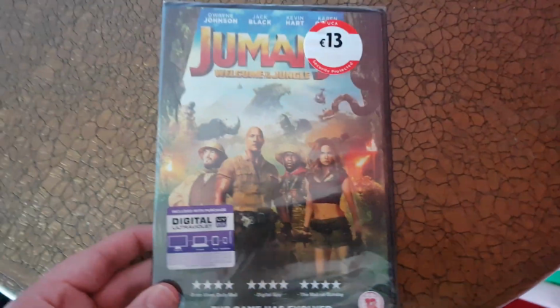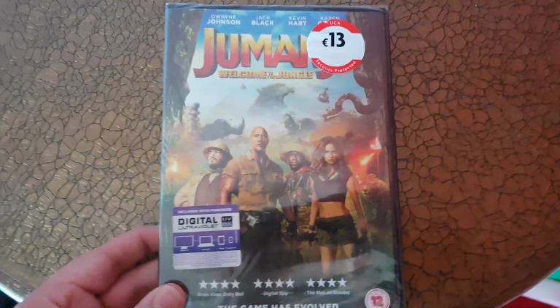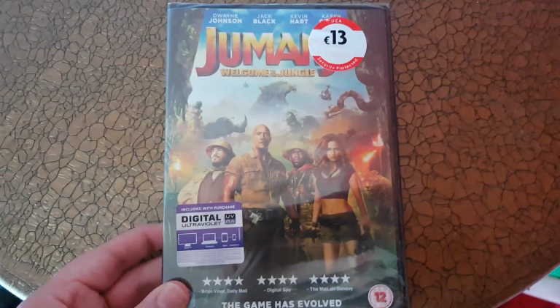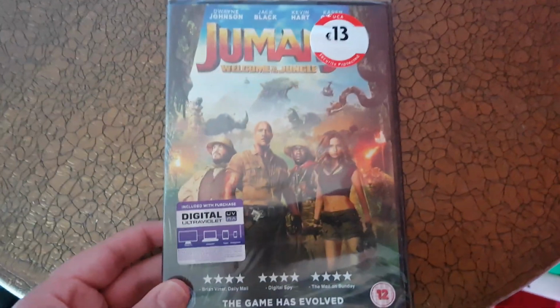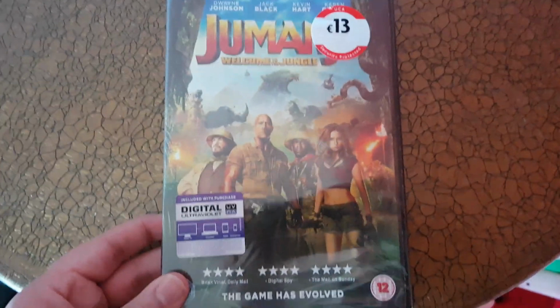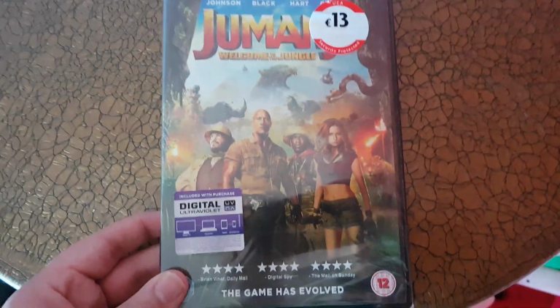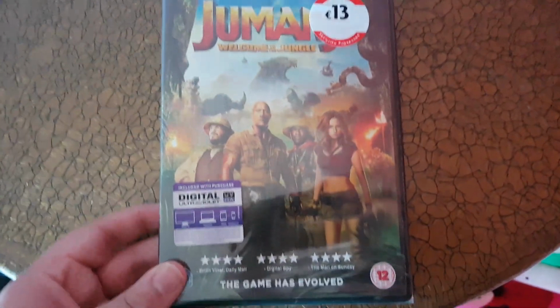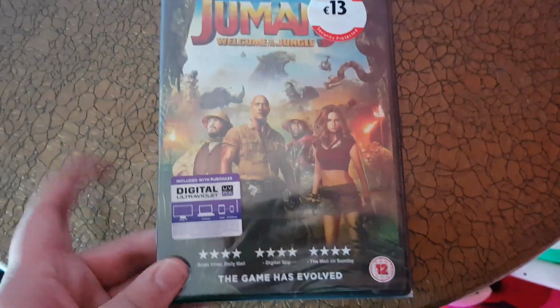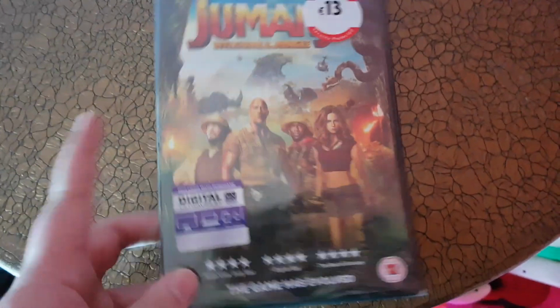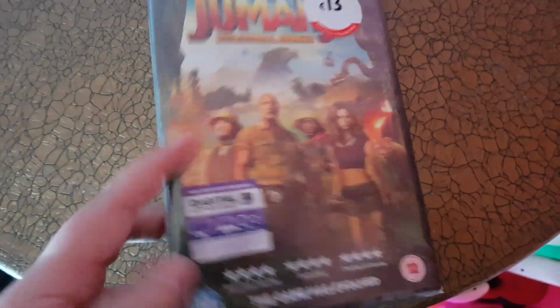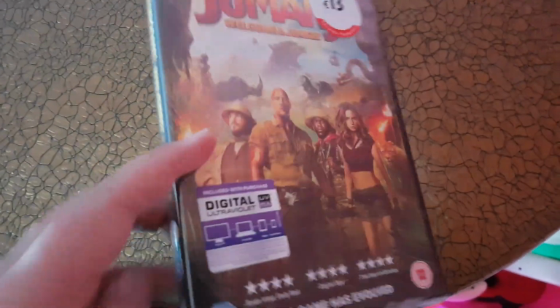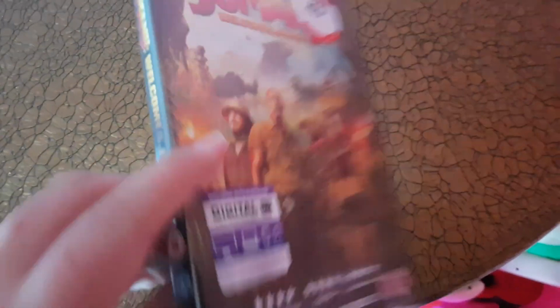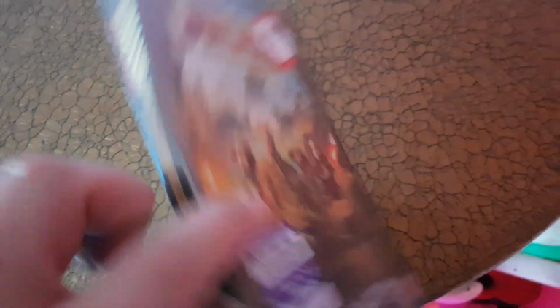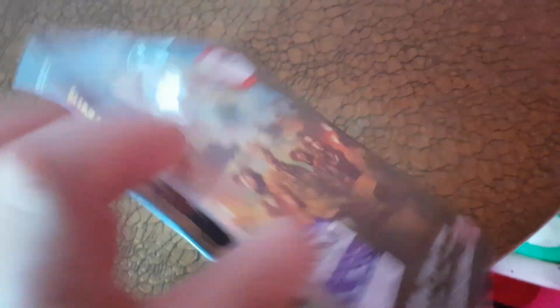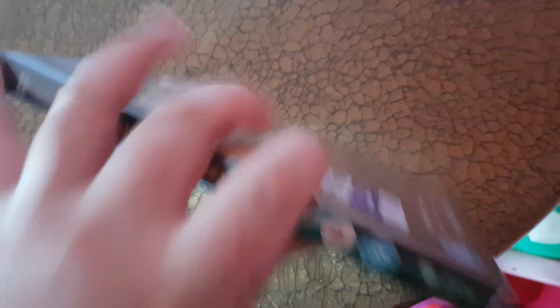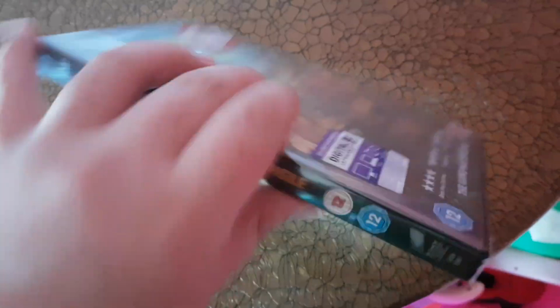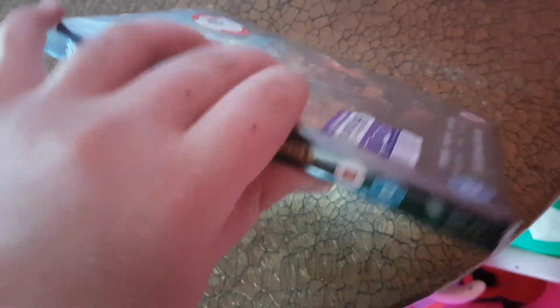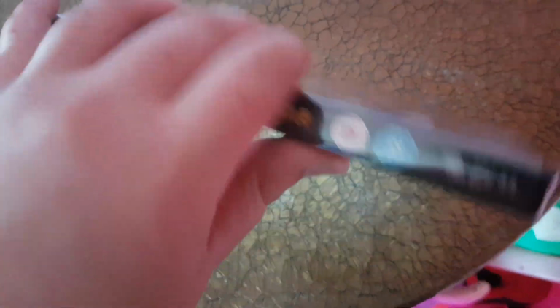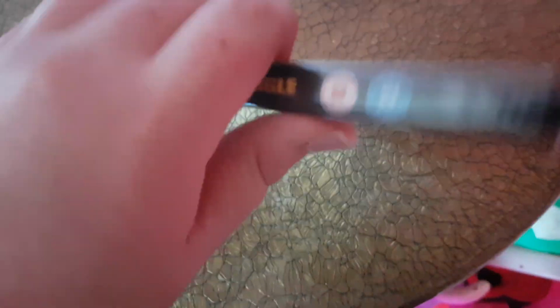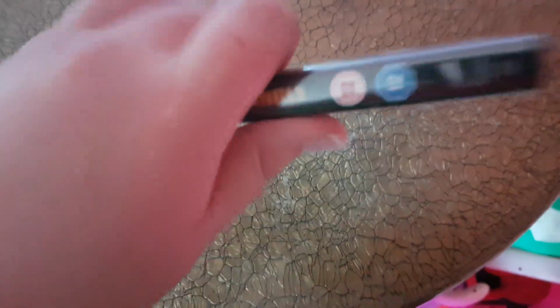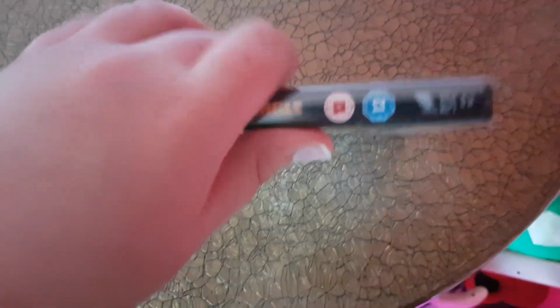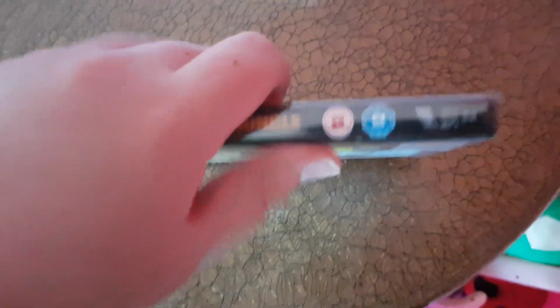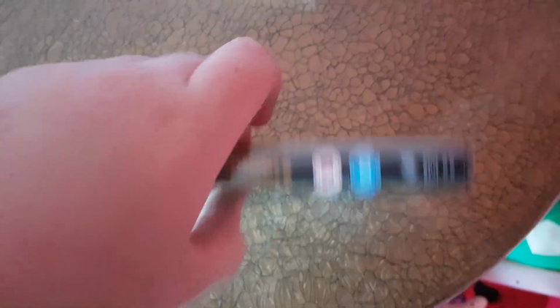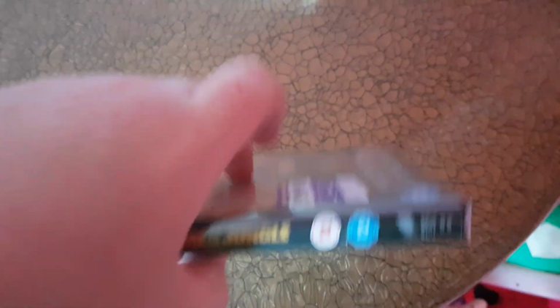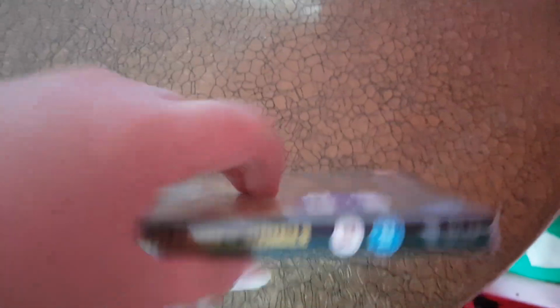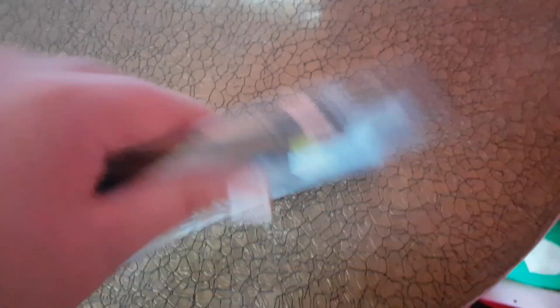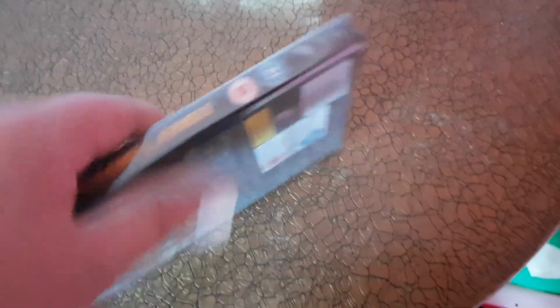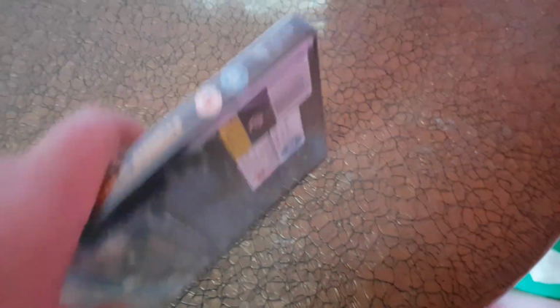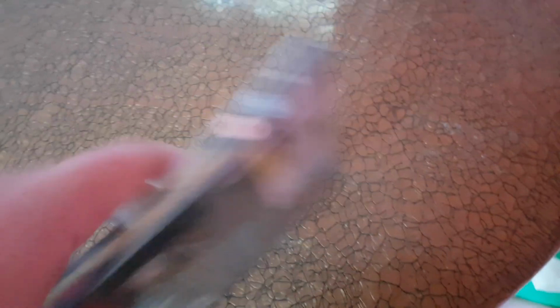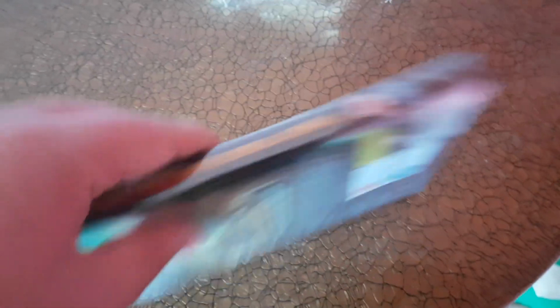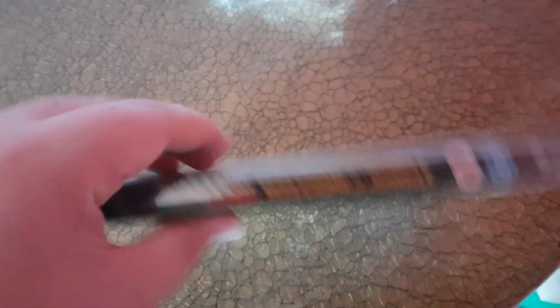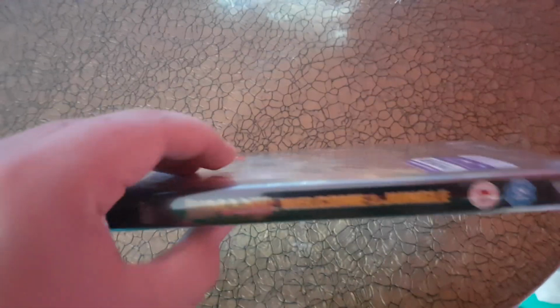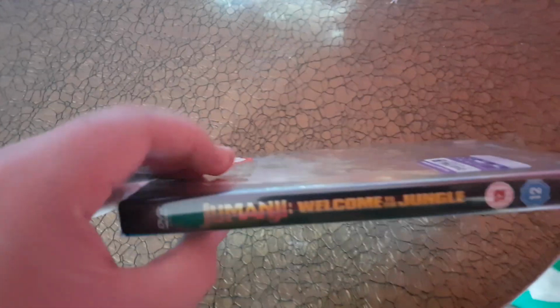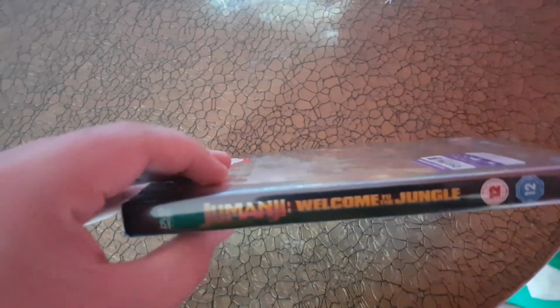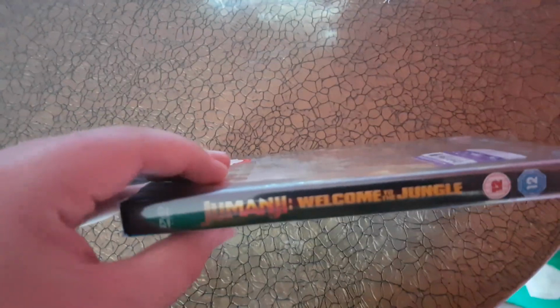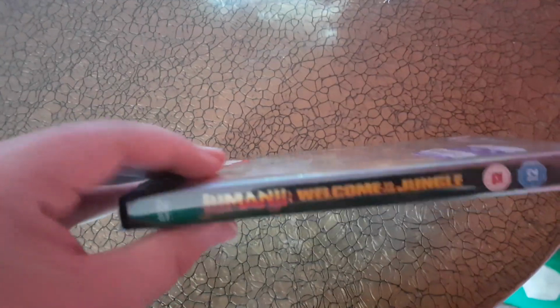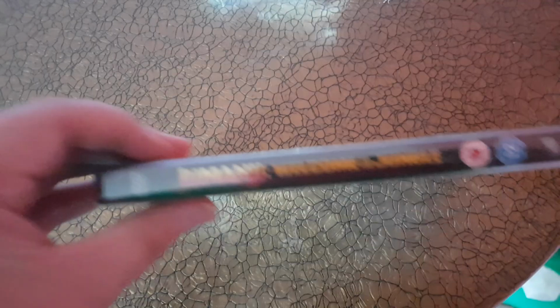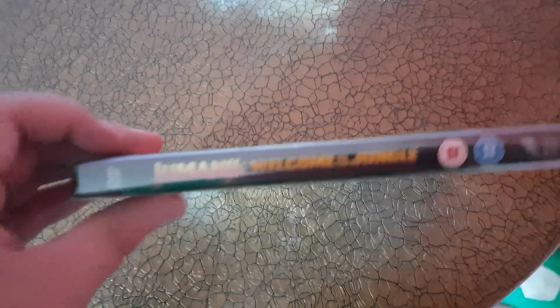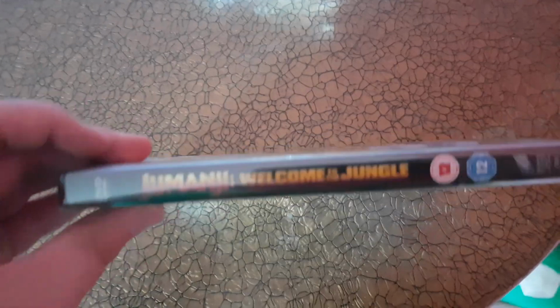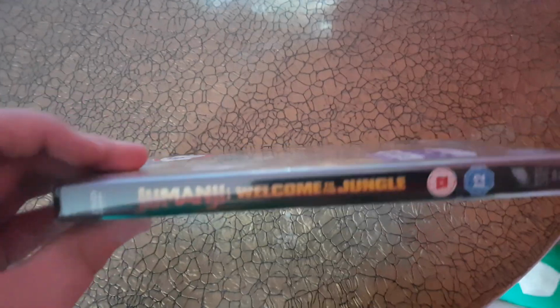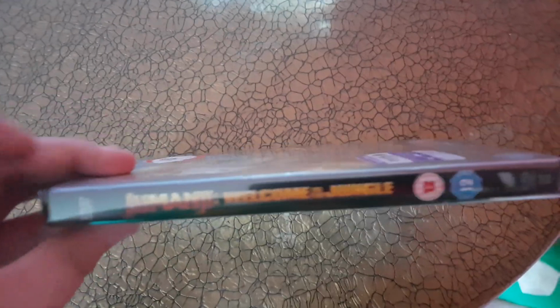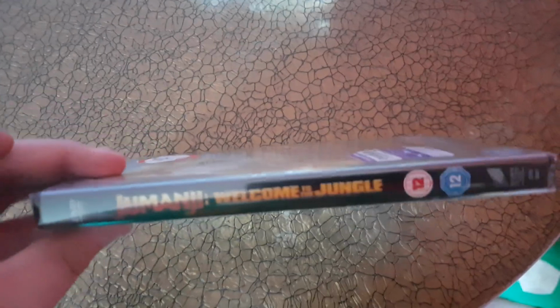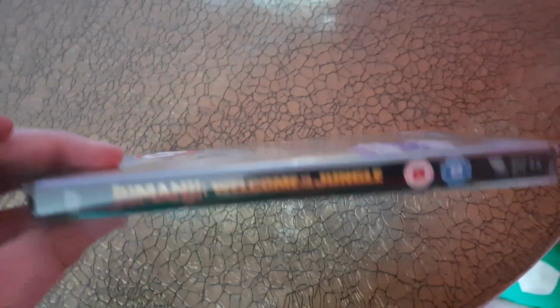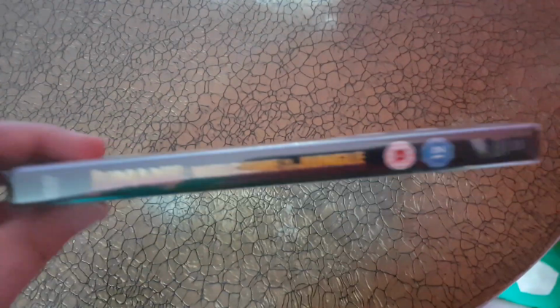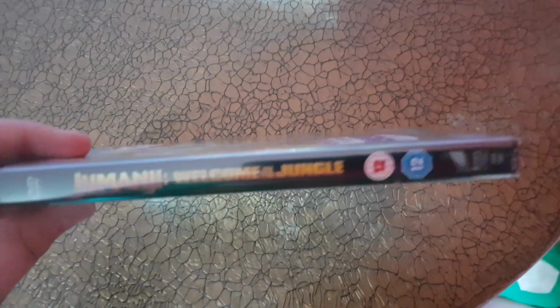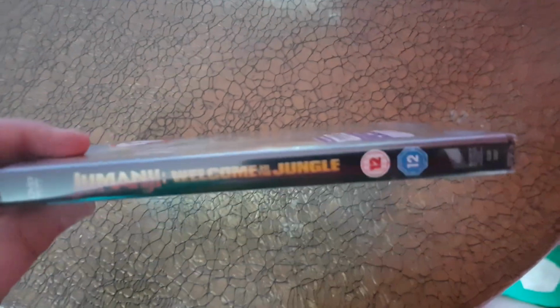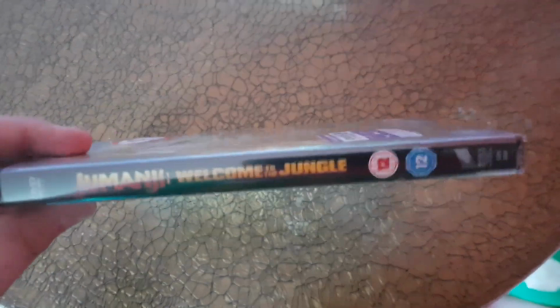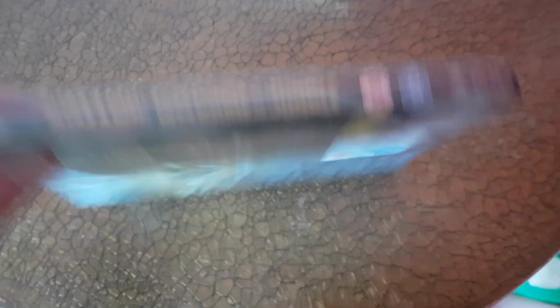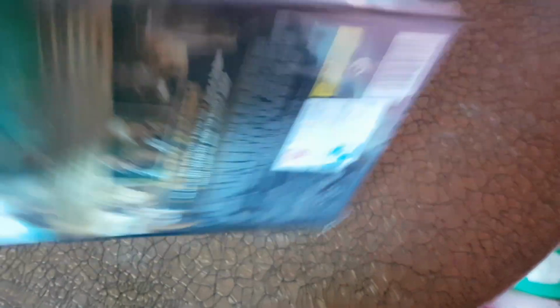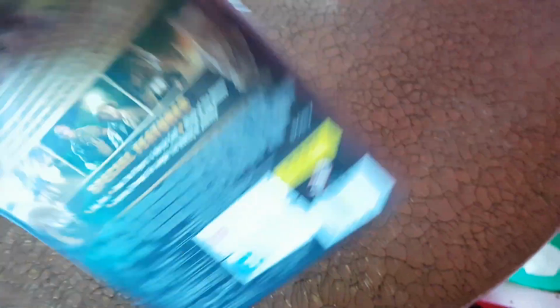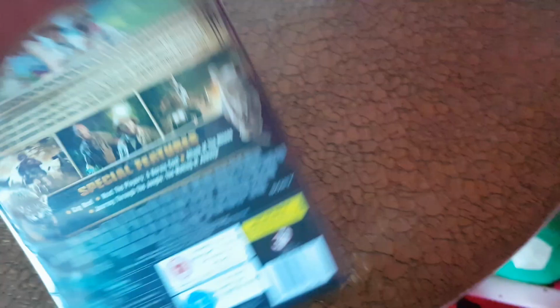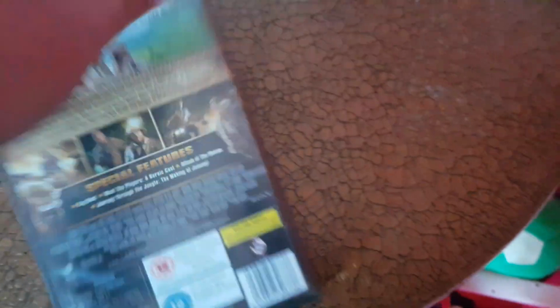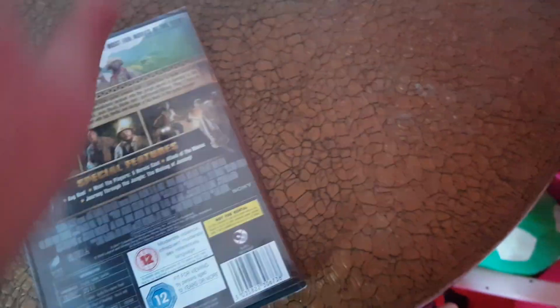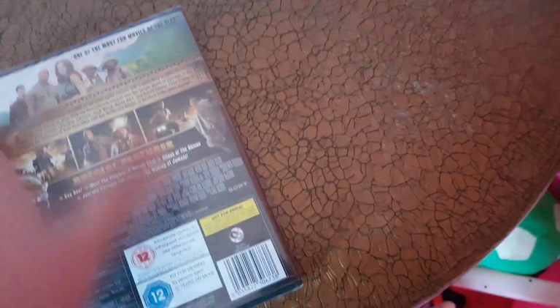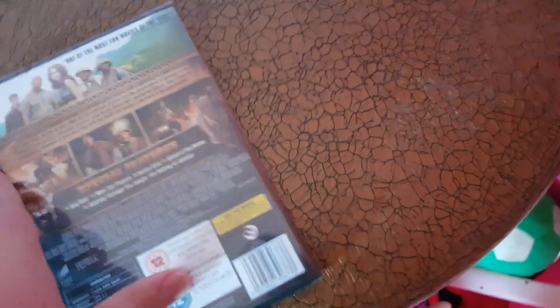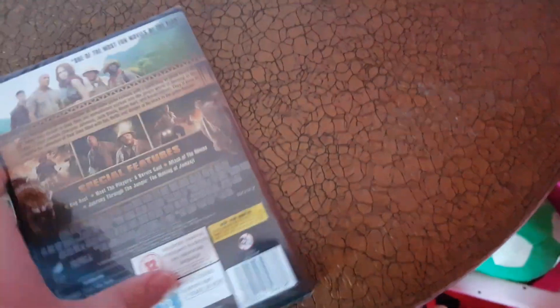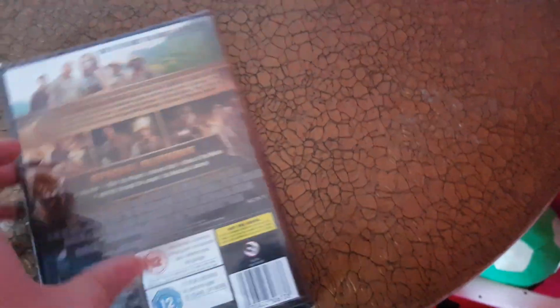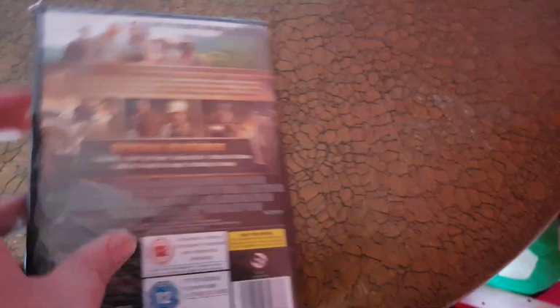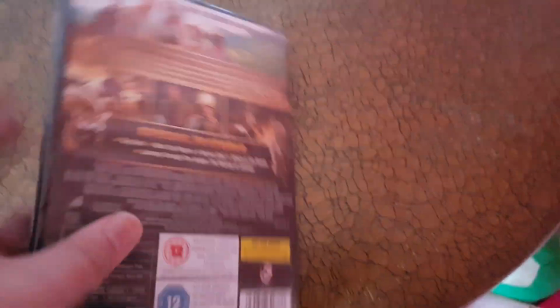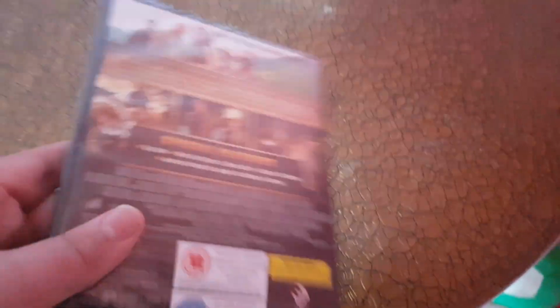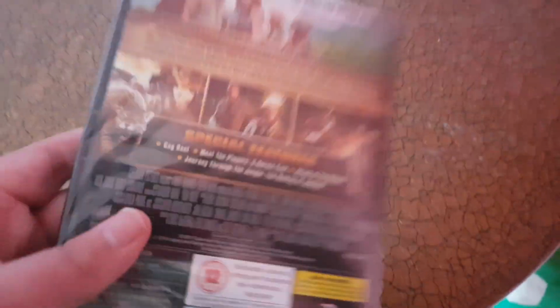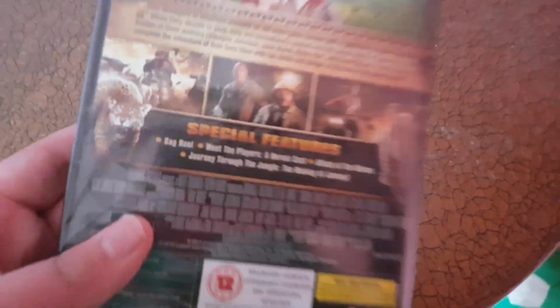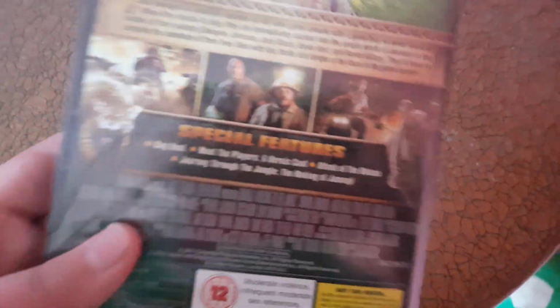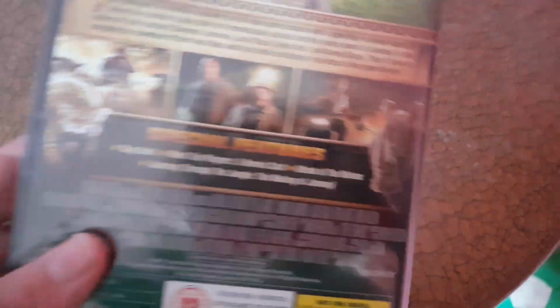Anyways, here's the front and the spine and the back.